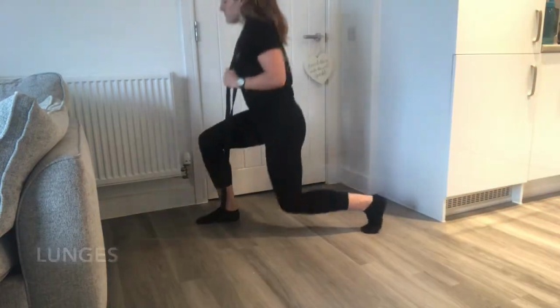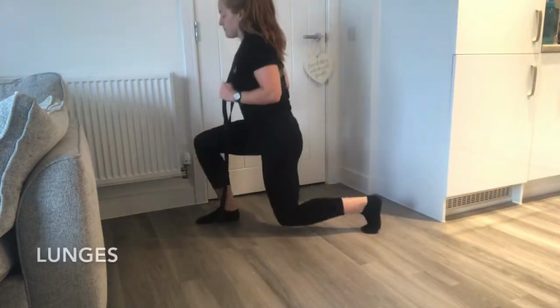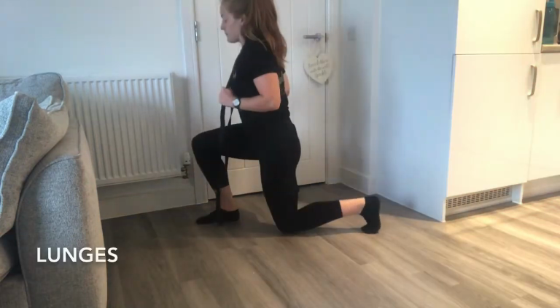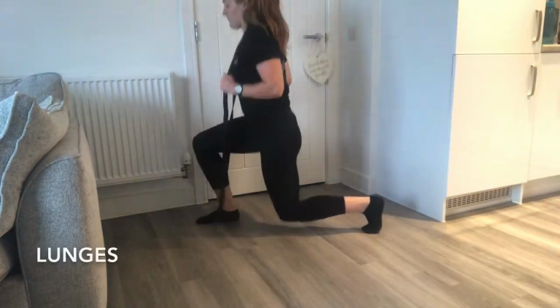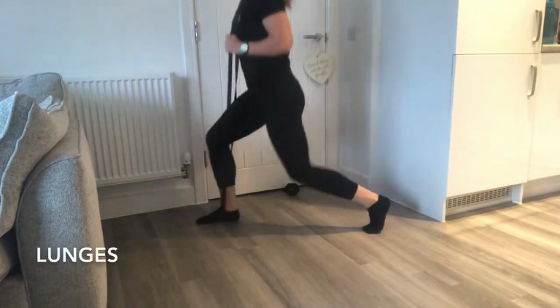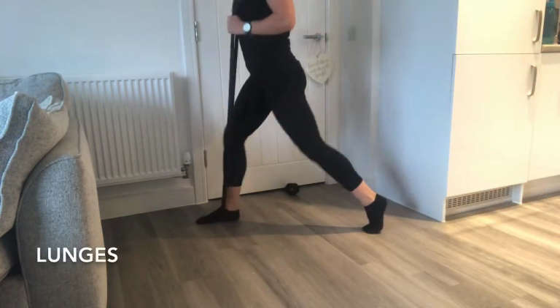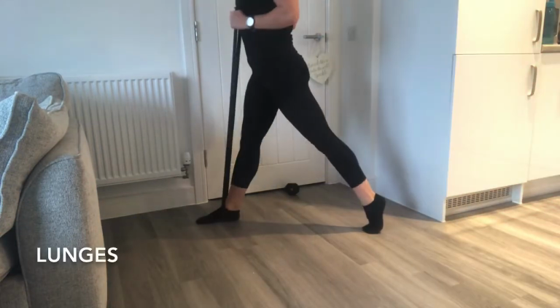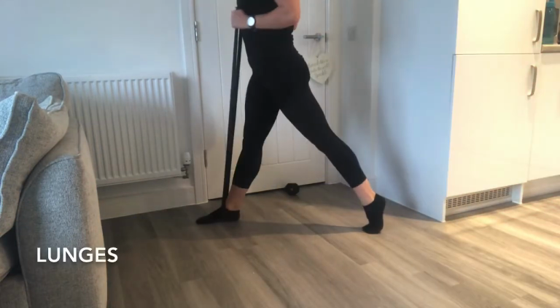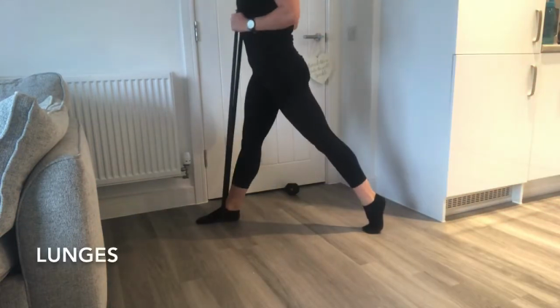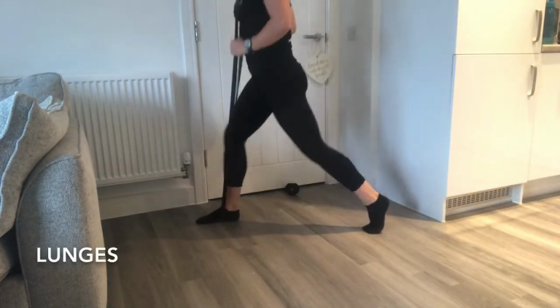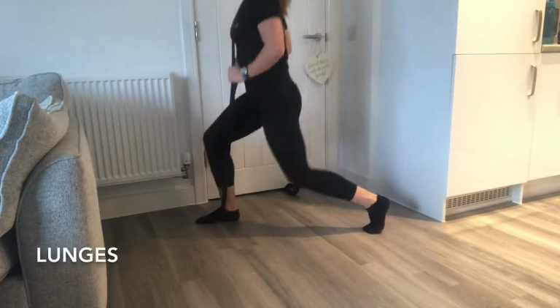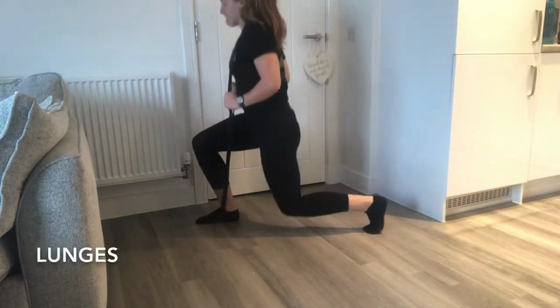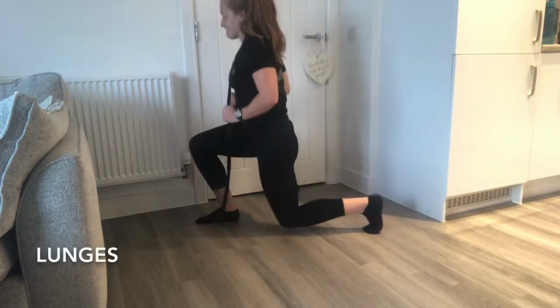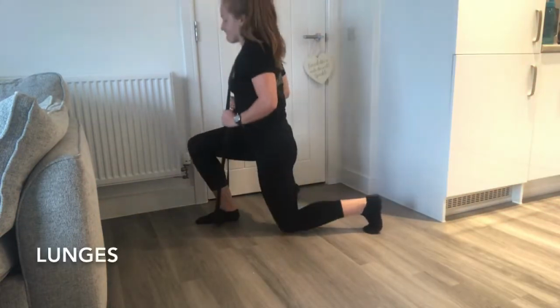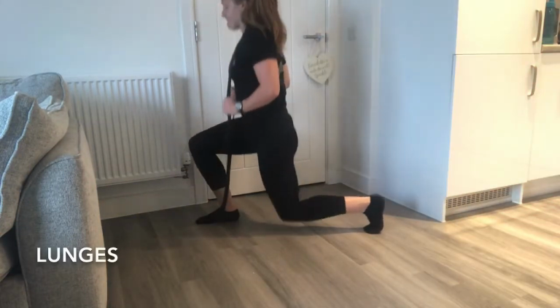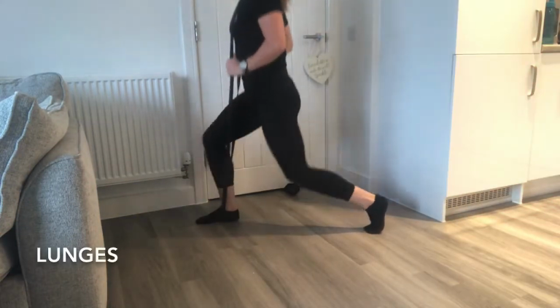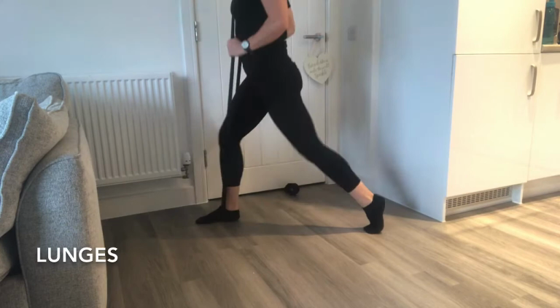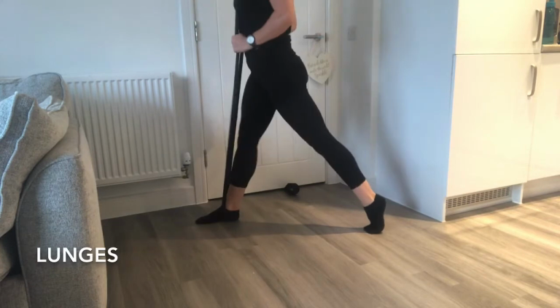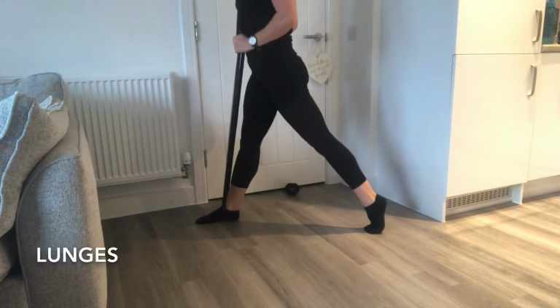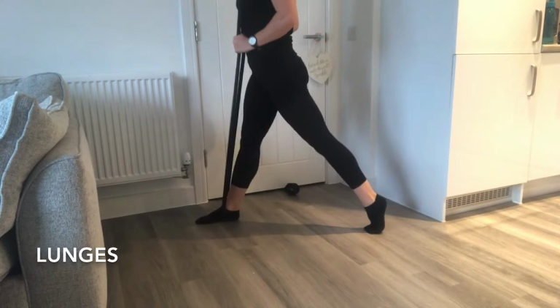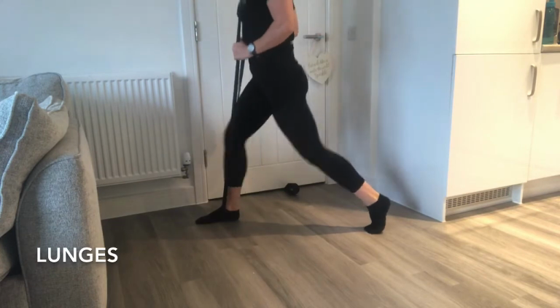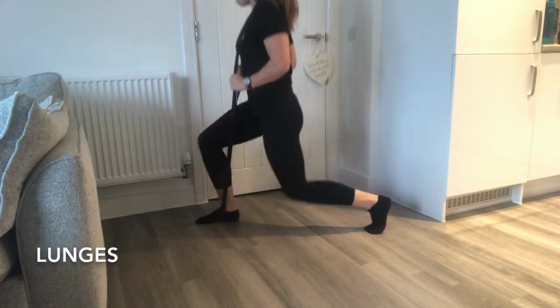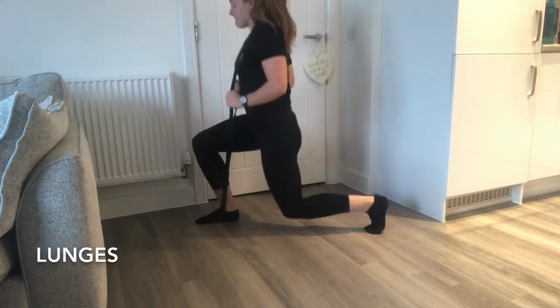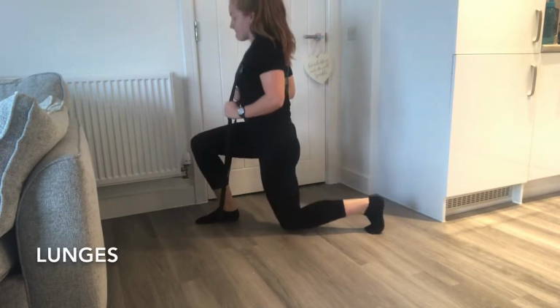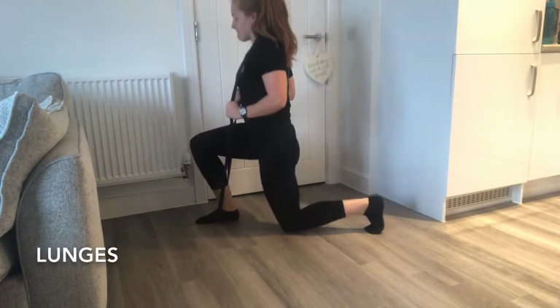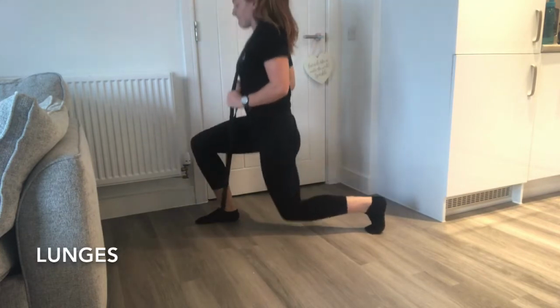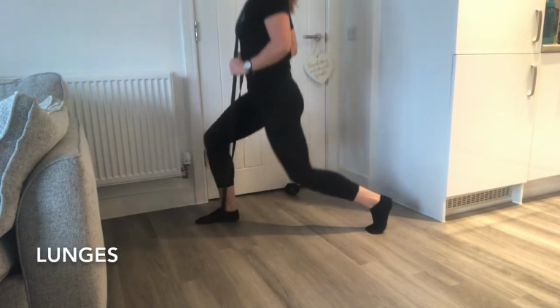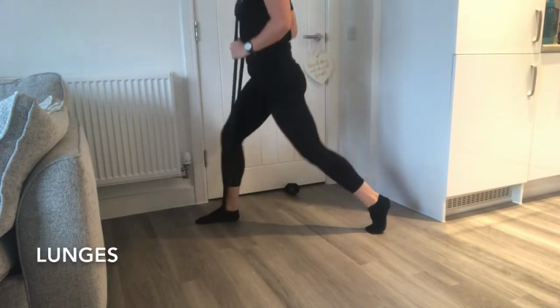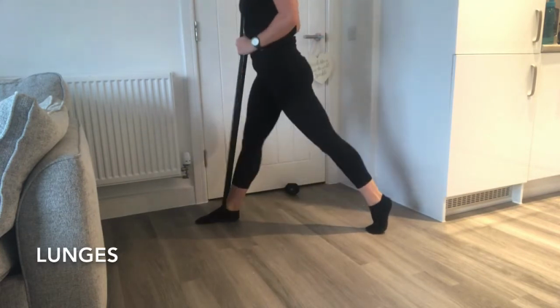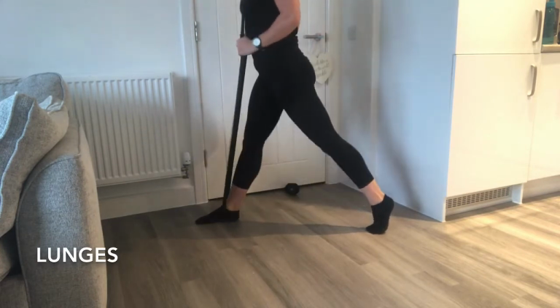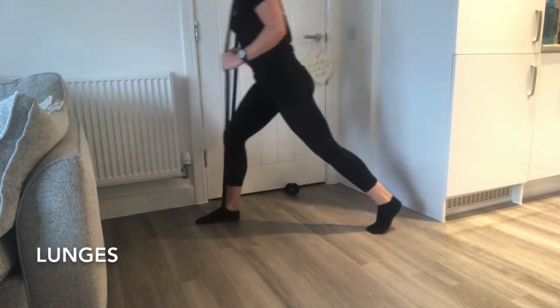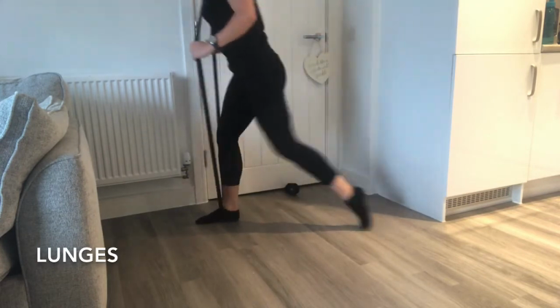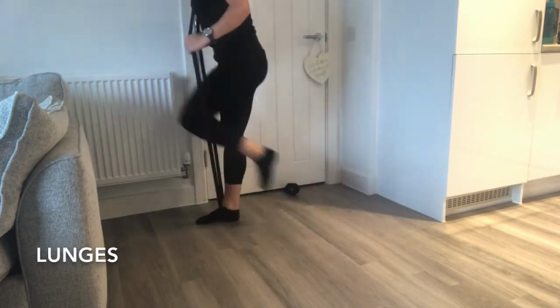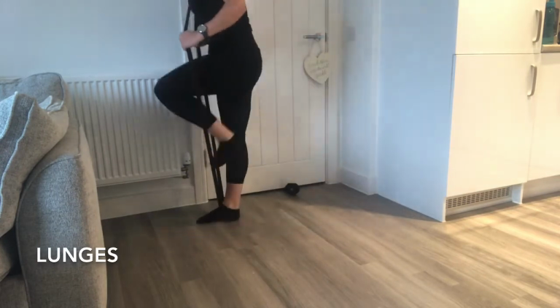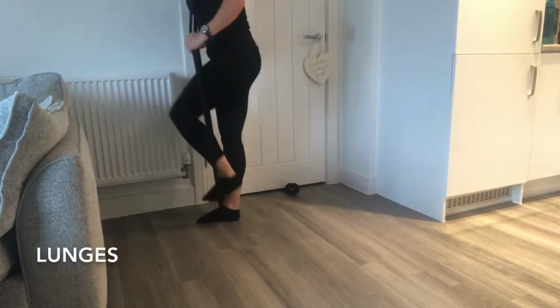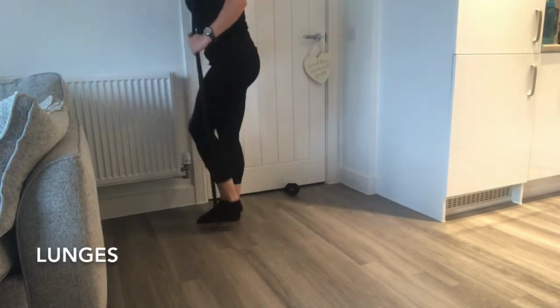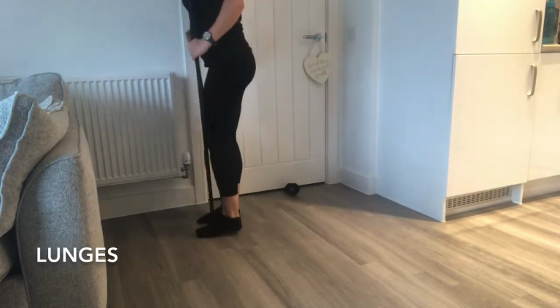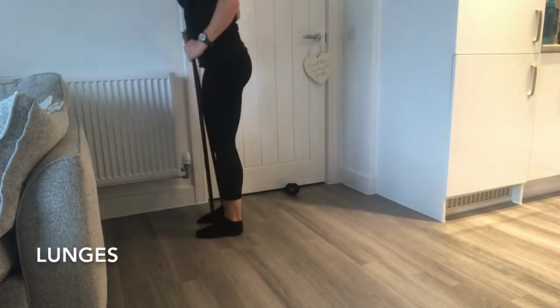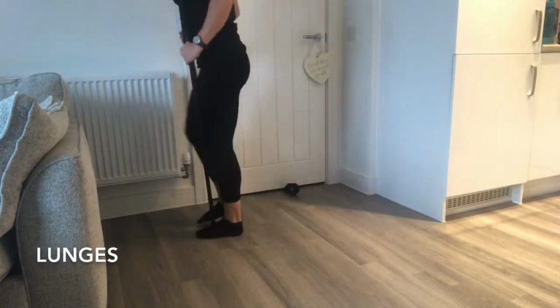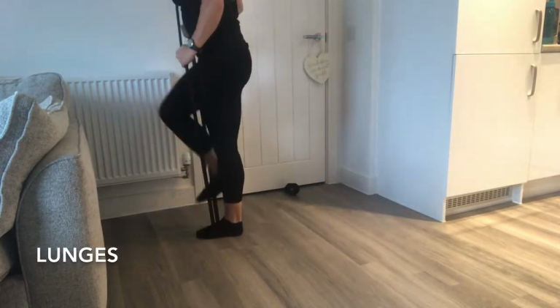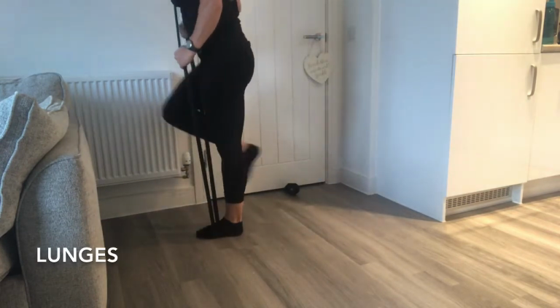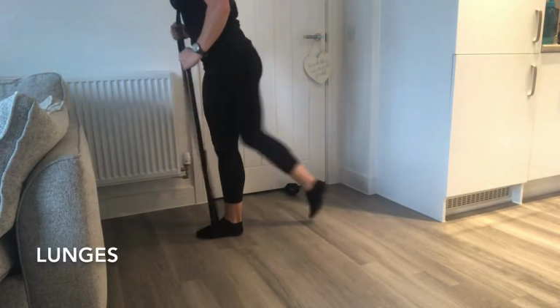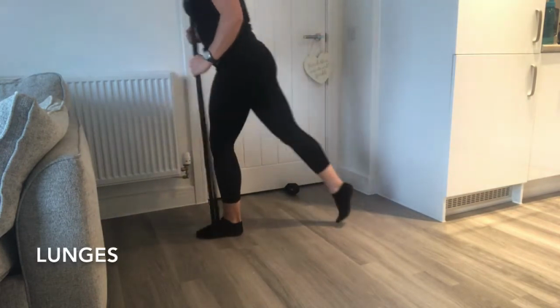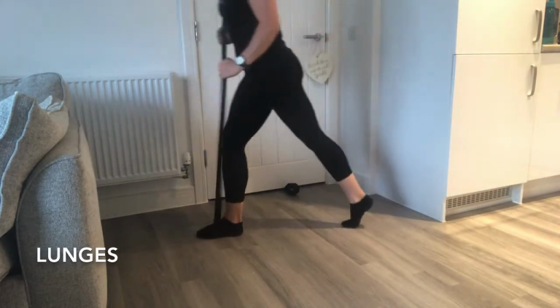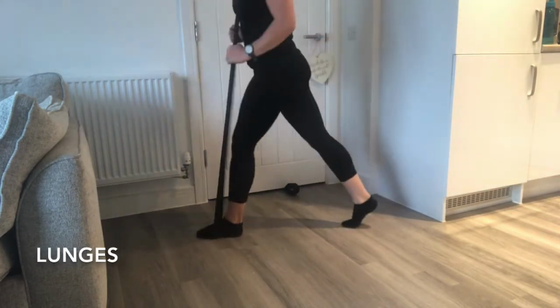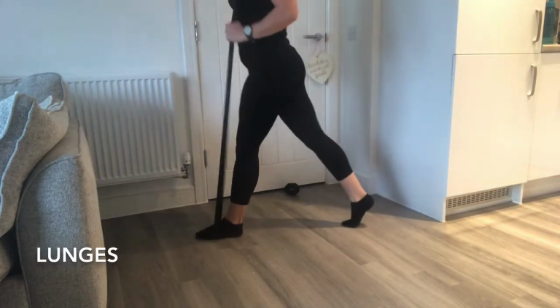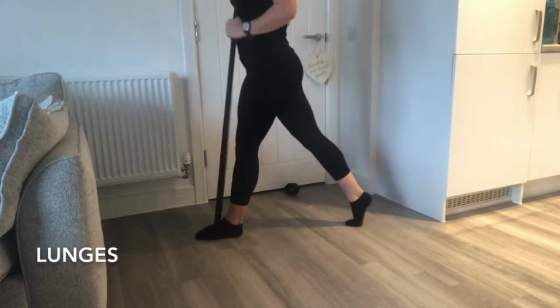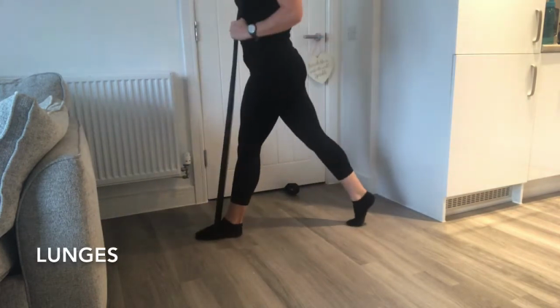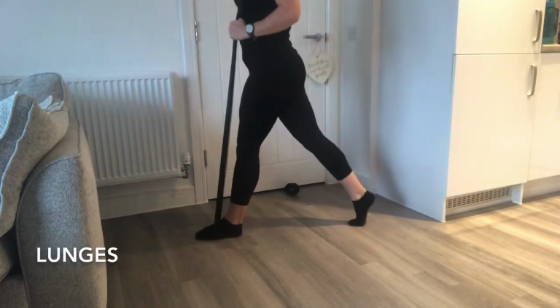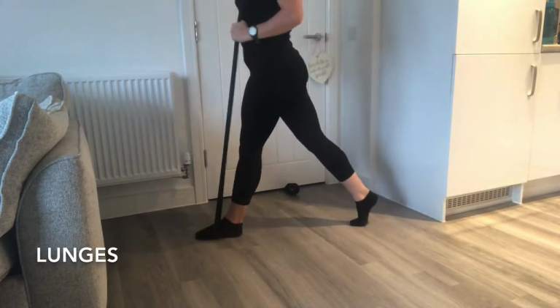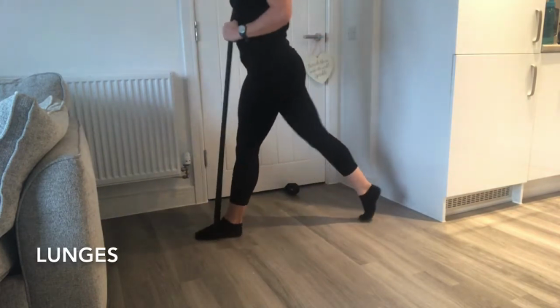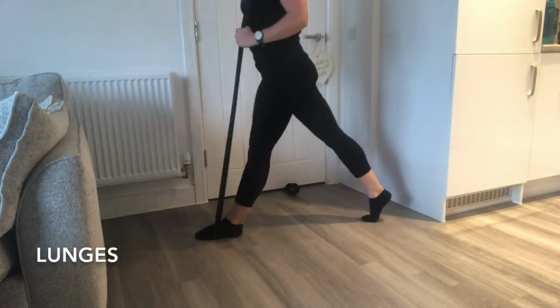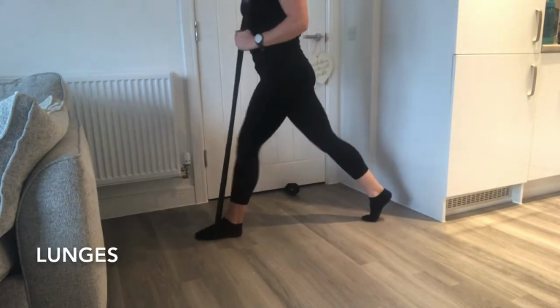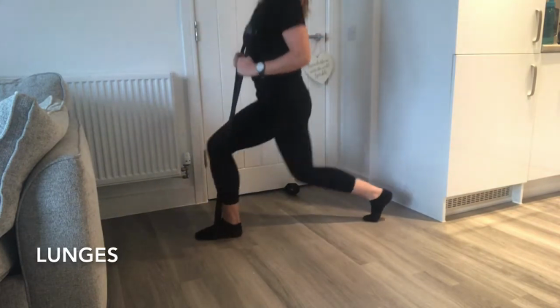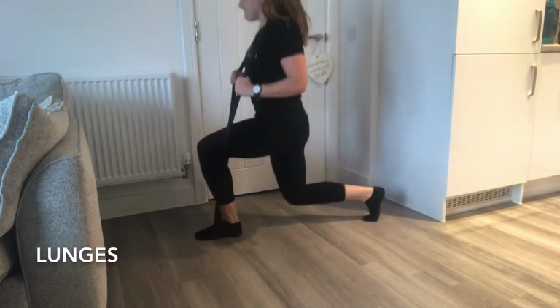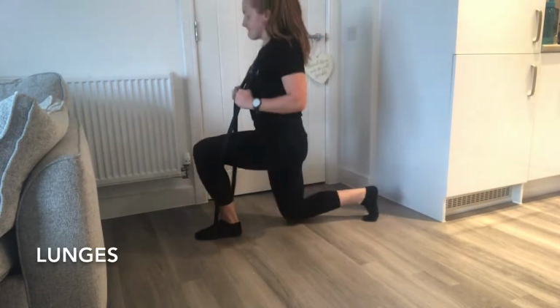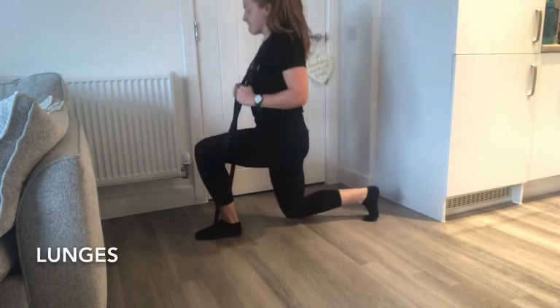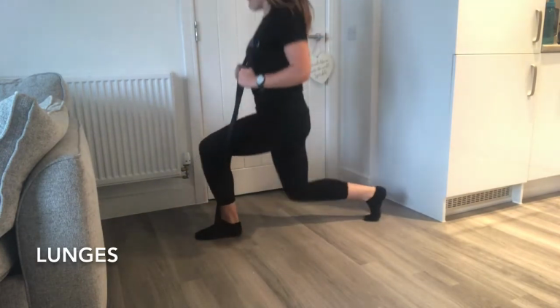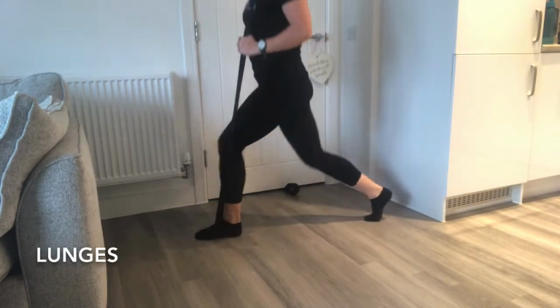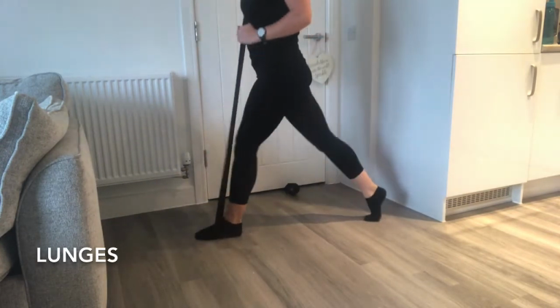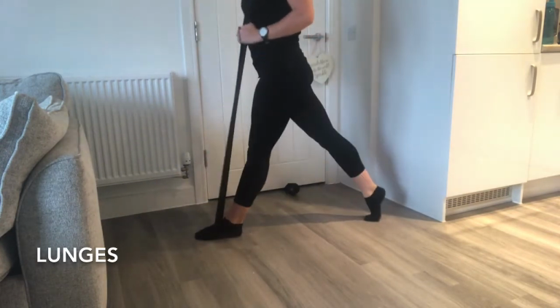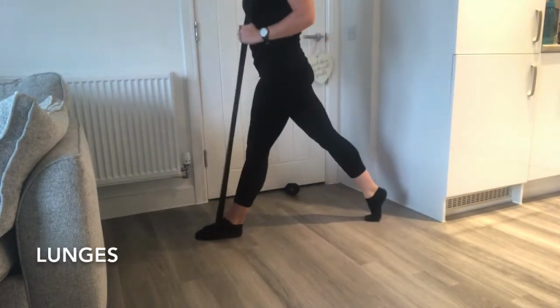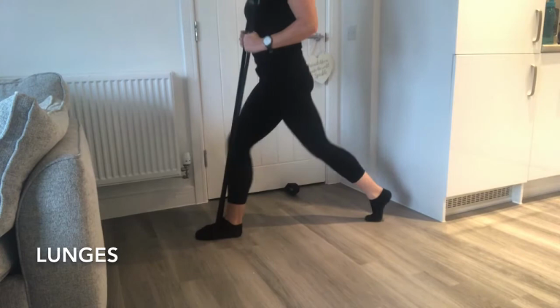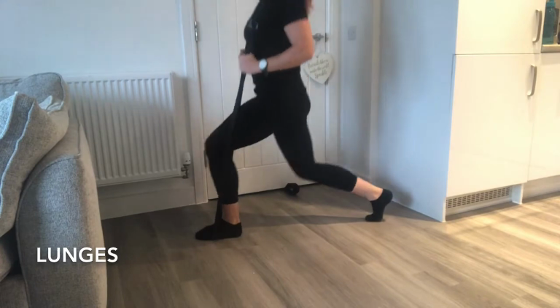The lunges are pretty self-explanatory. Place one end of the band under your foot and the other around your neck, and lunge.